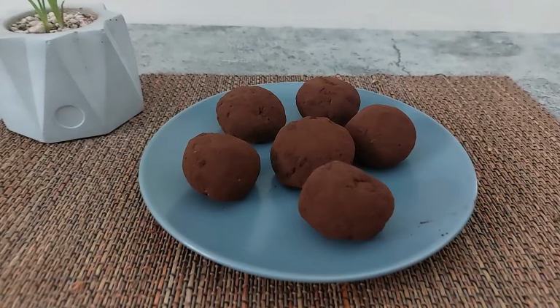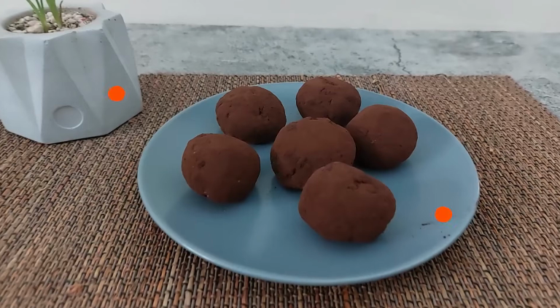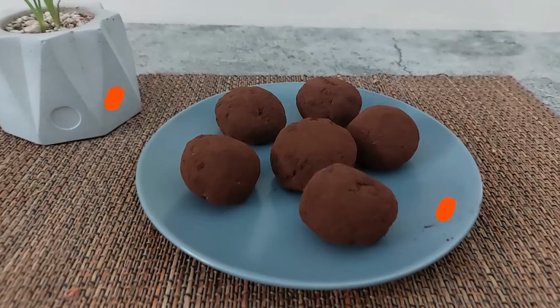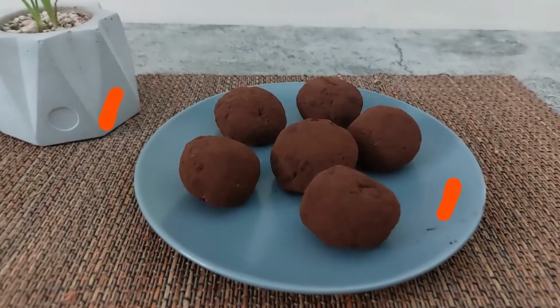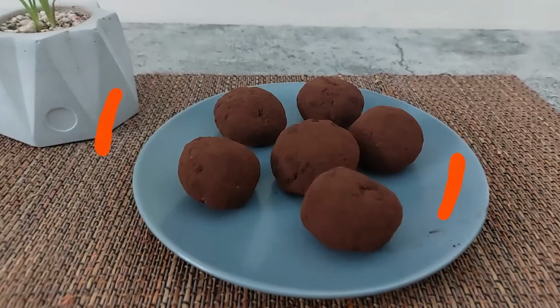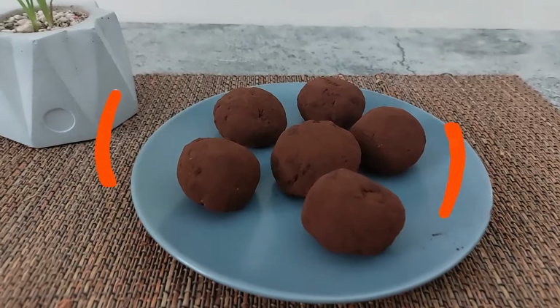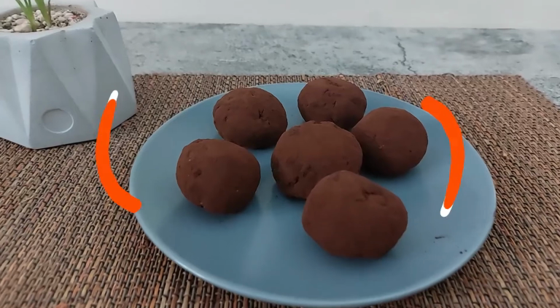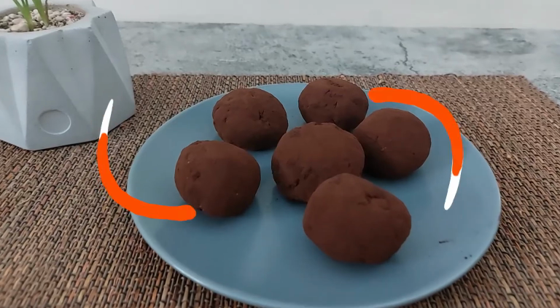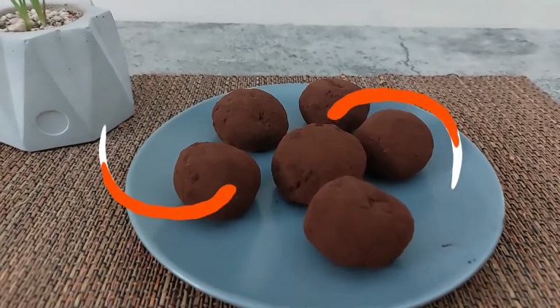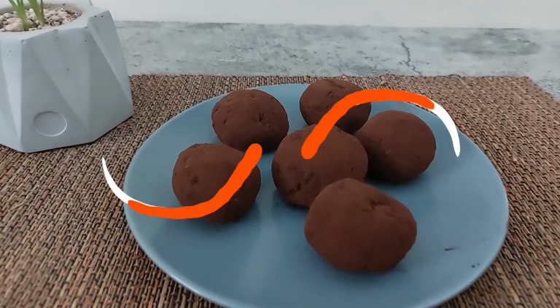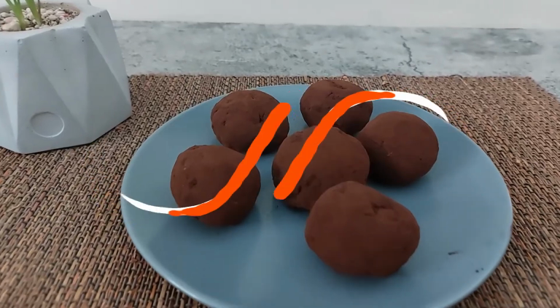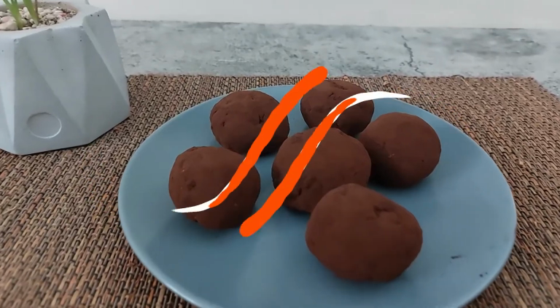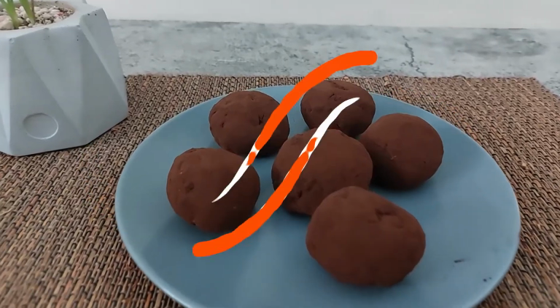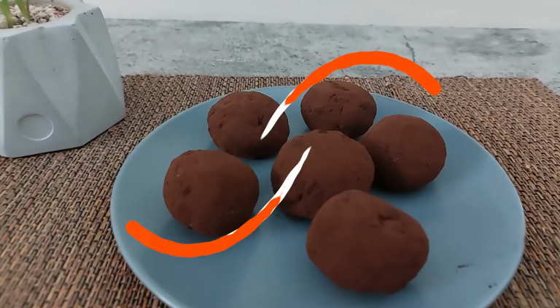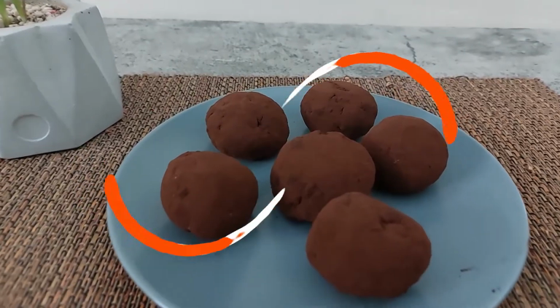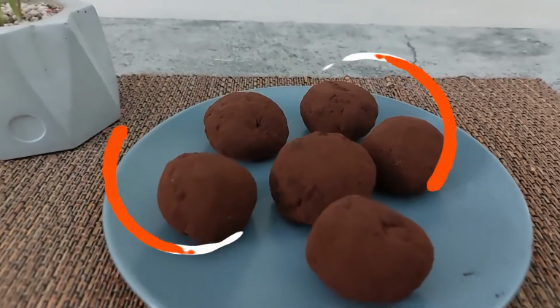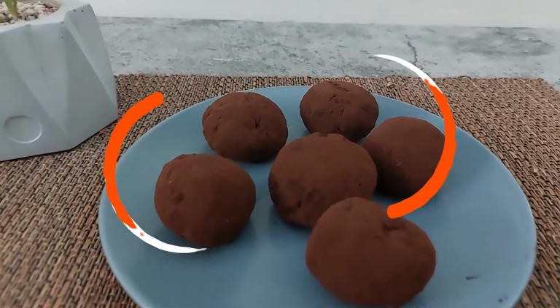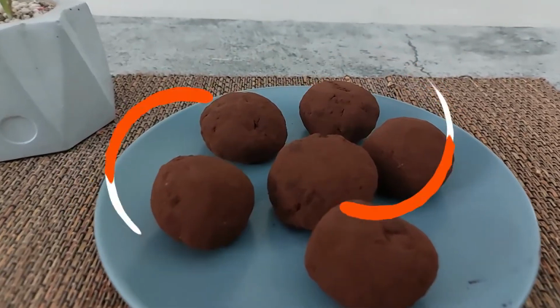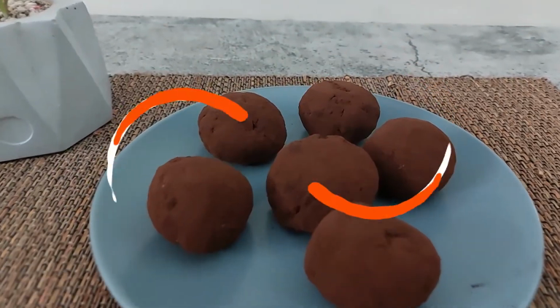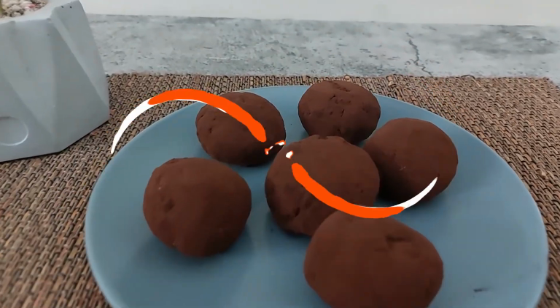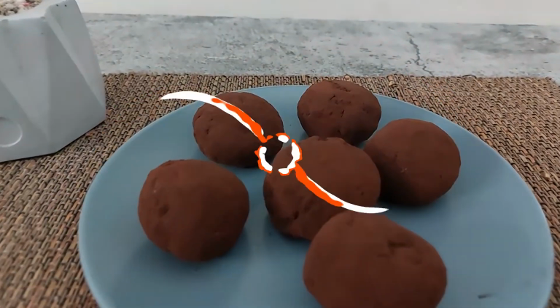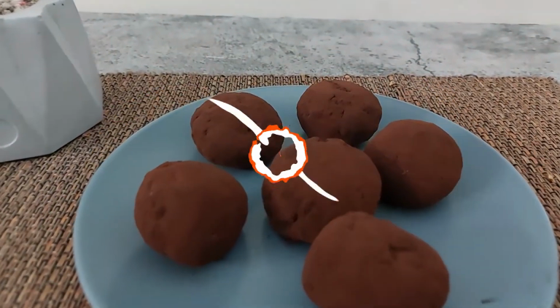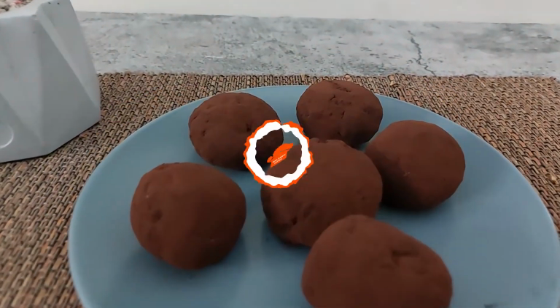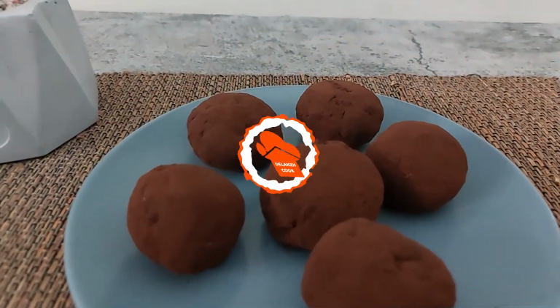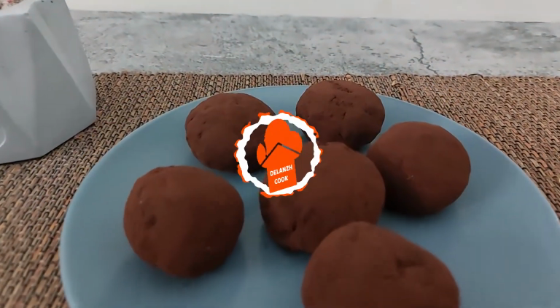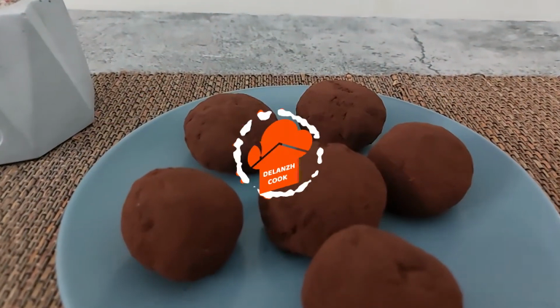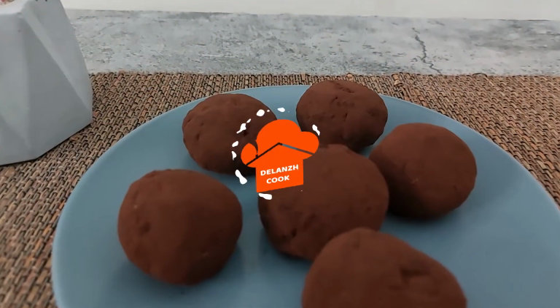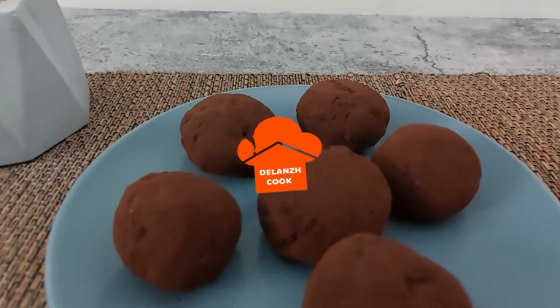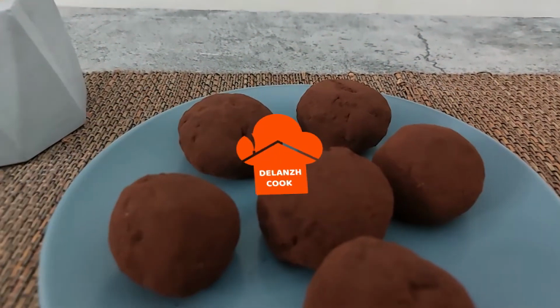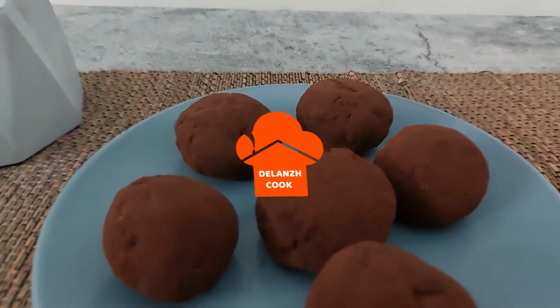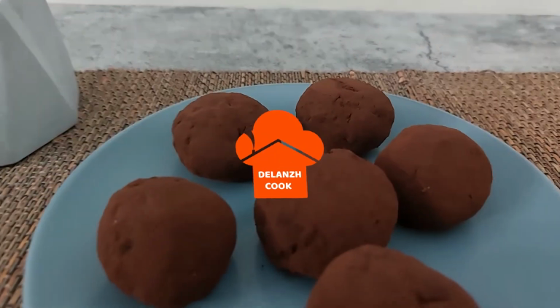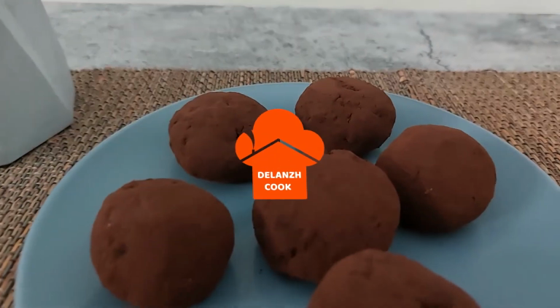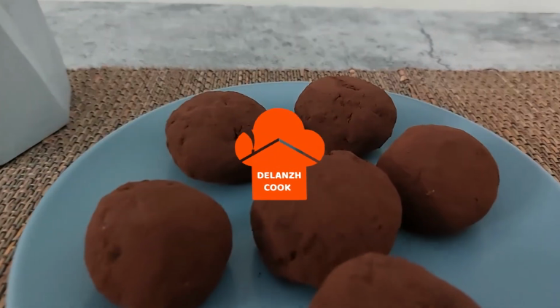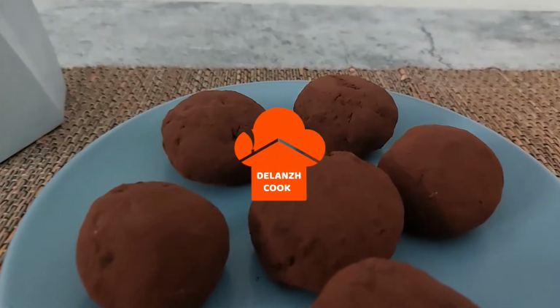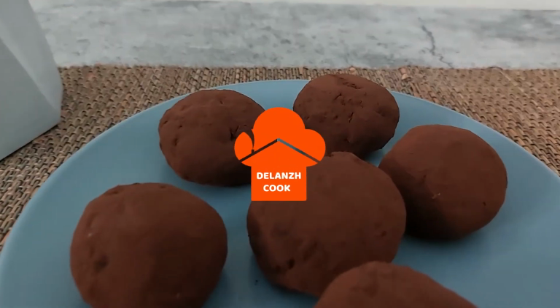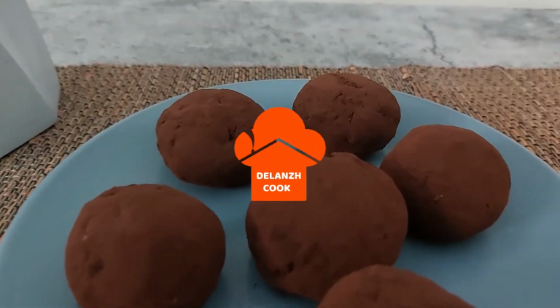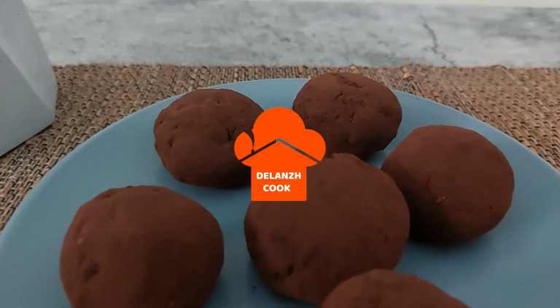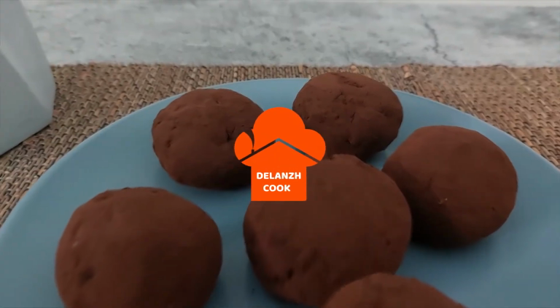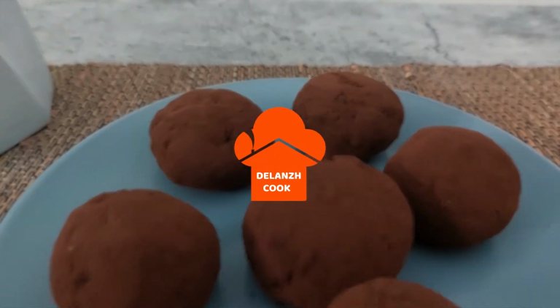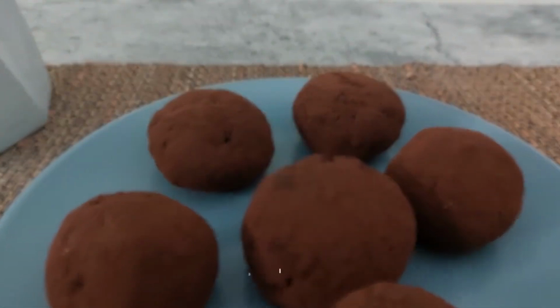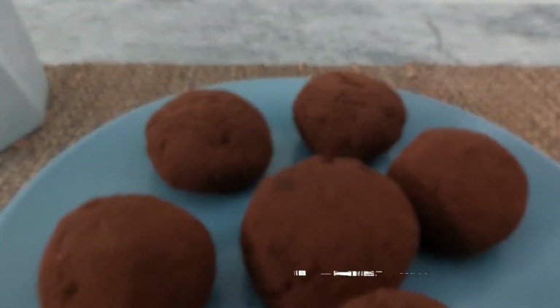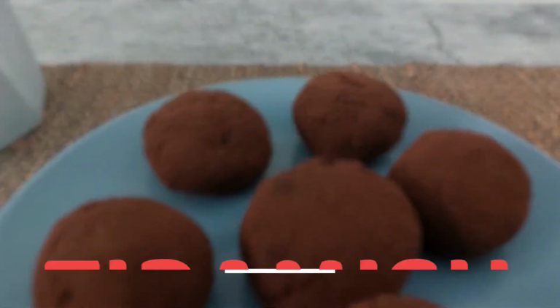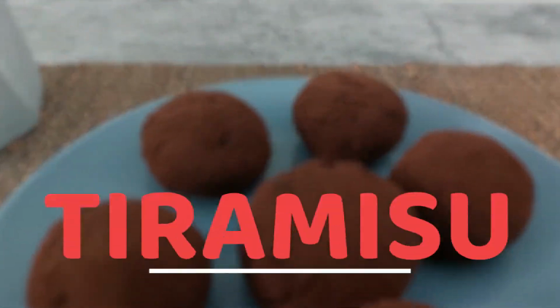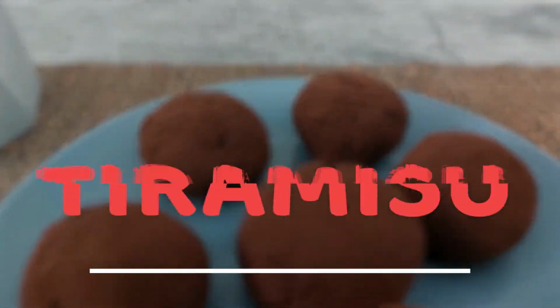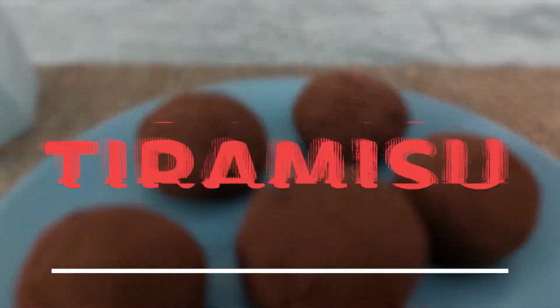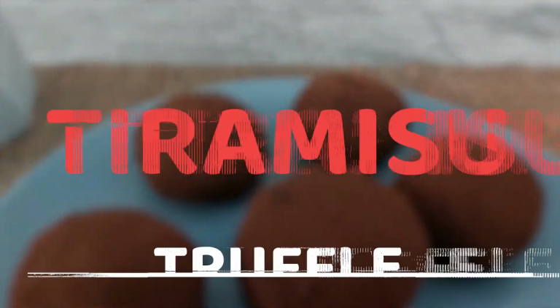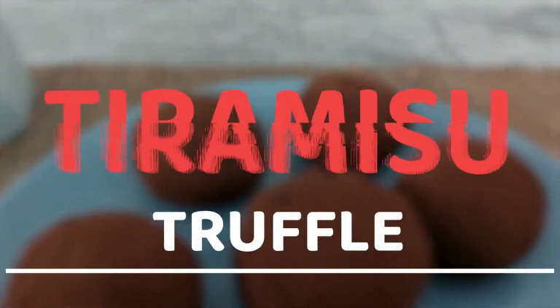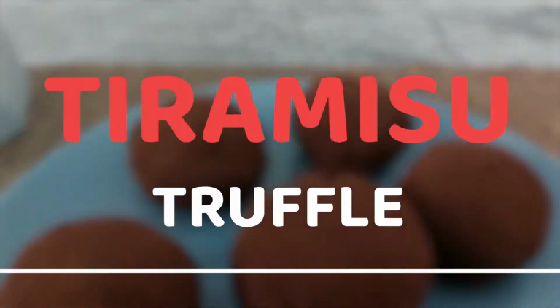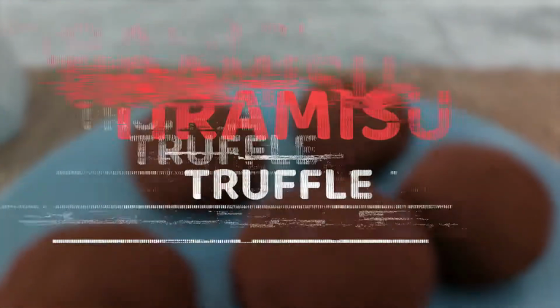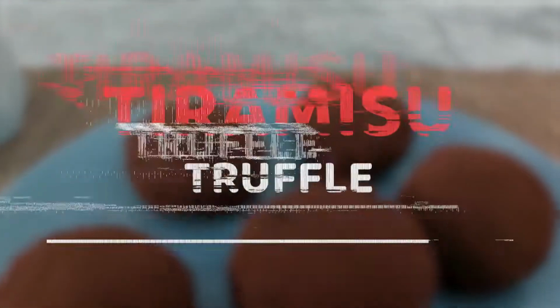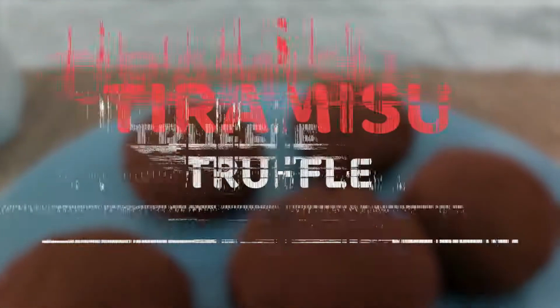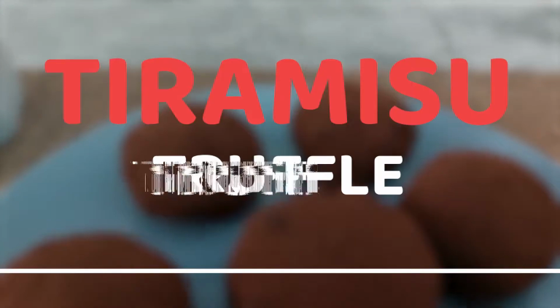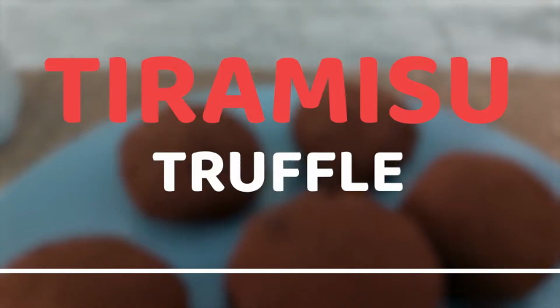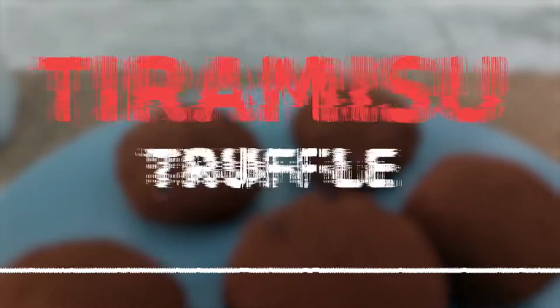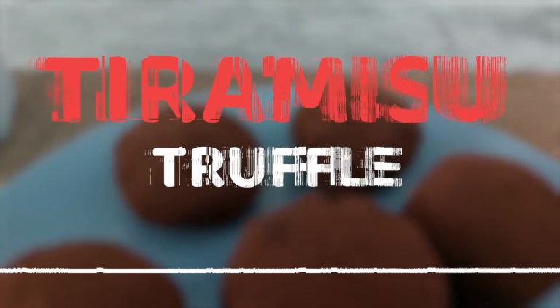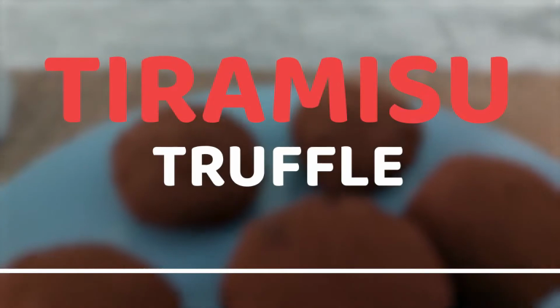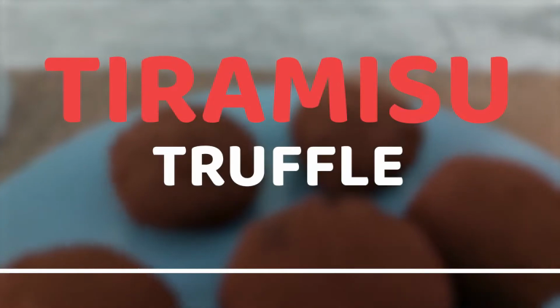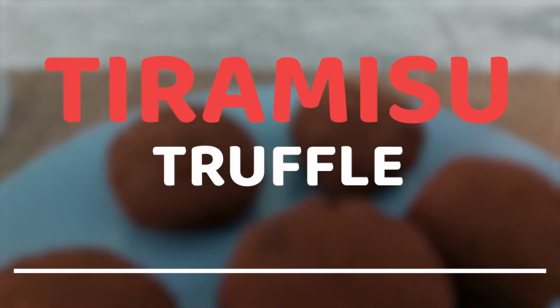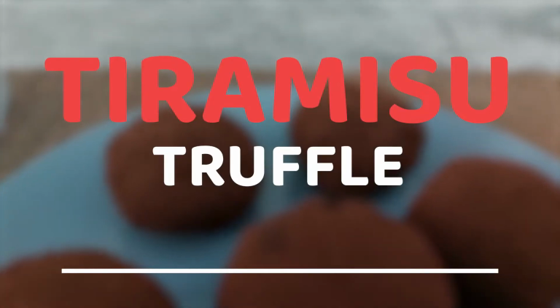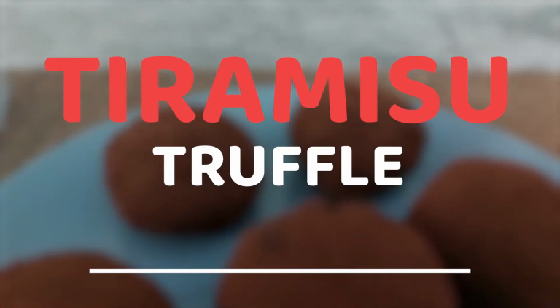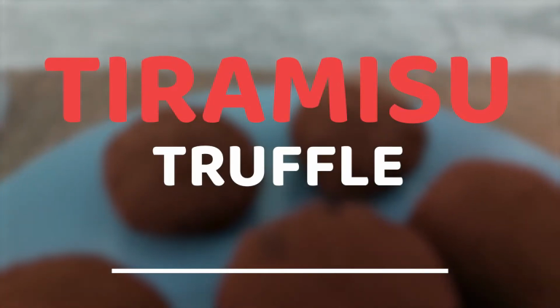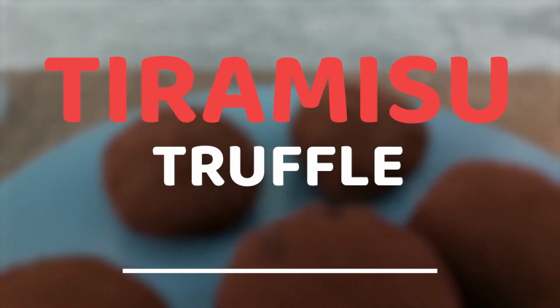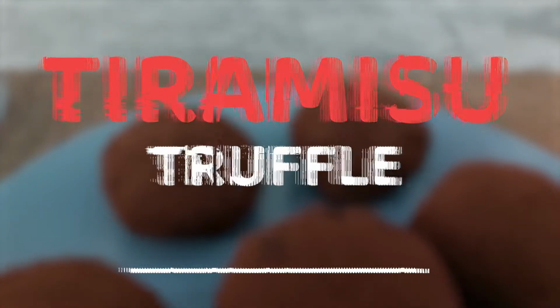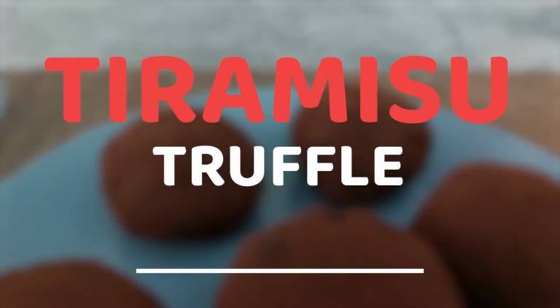Do you like tiramisu? Then you're gonna love these truffles. They are so delicious and yummy.